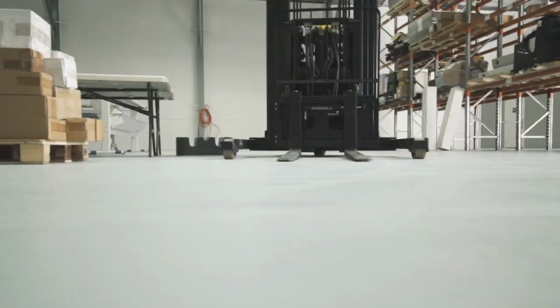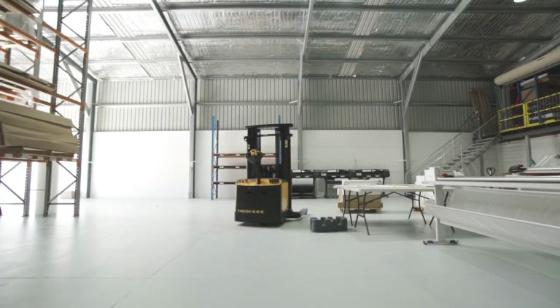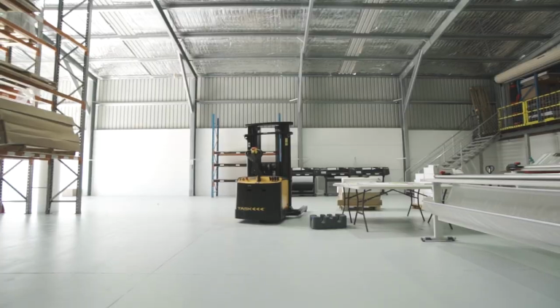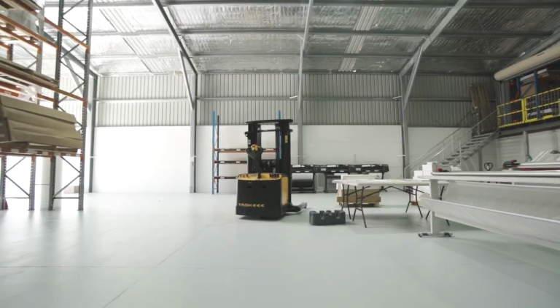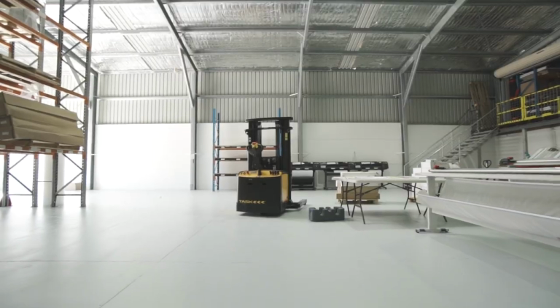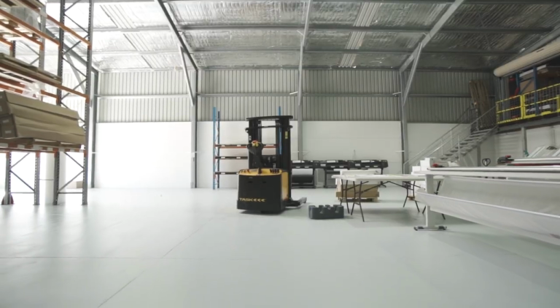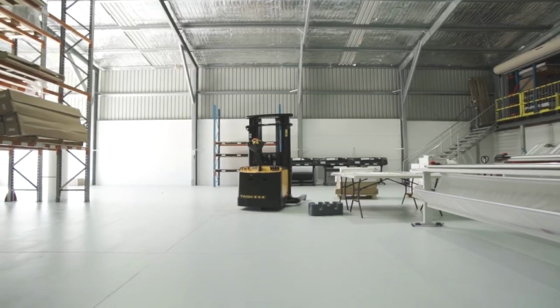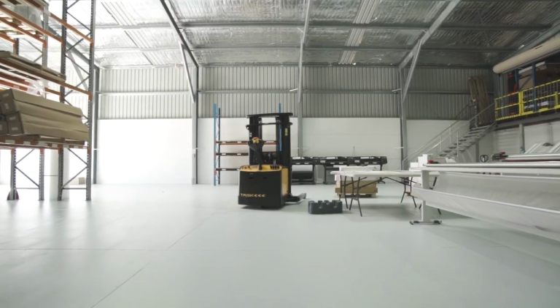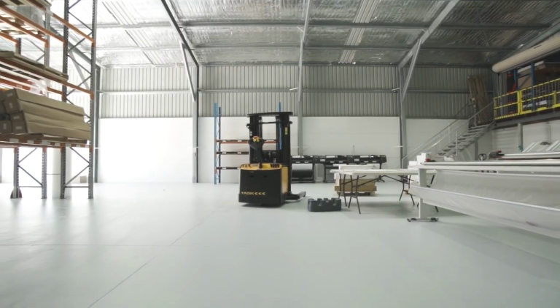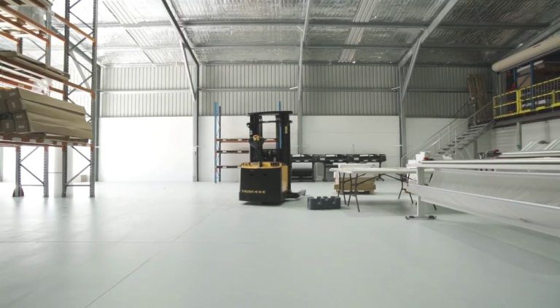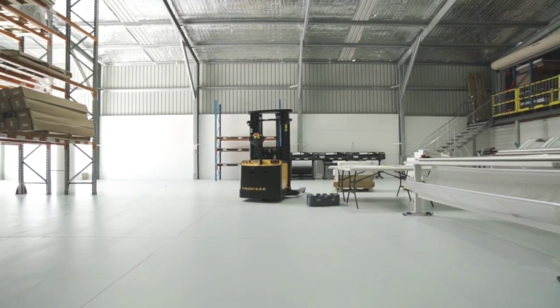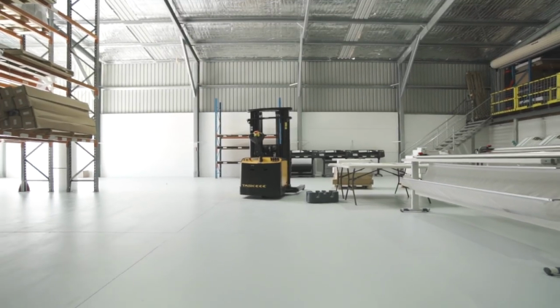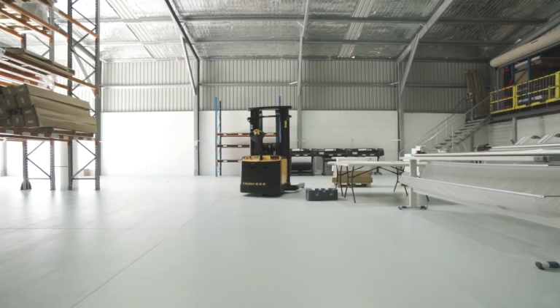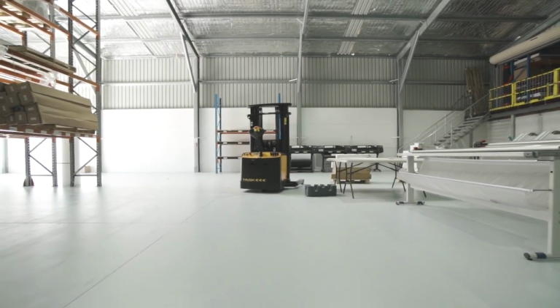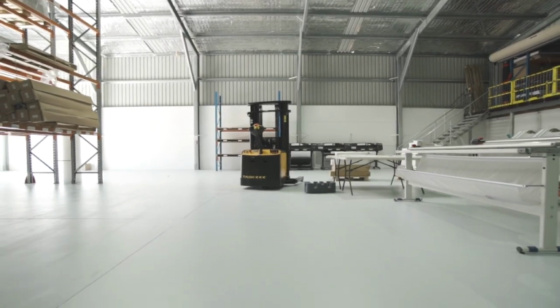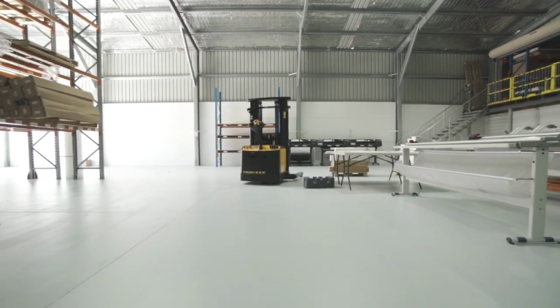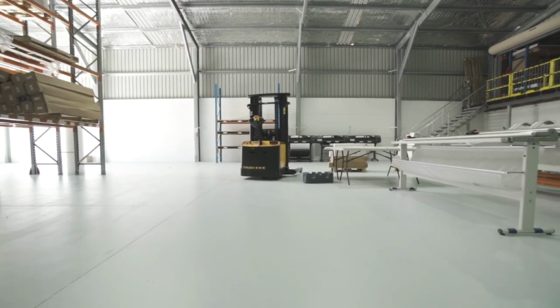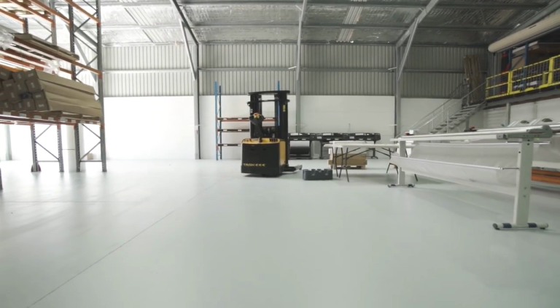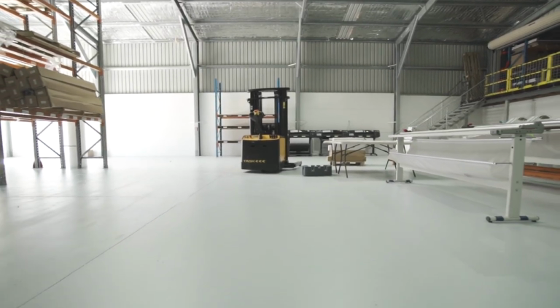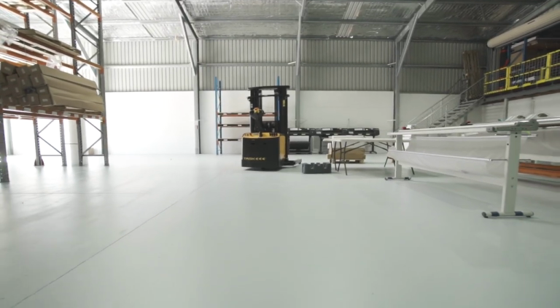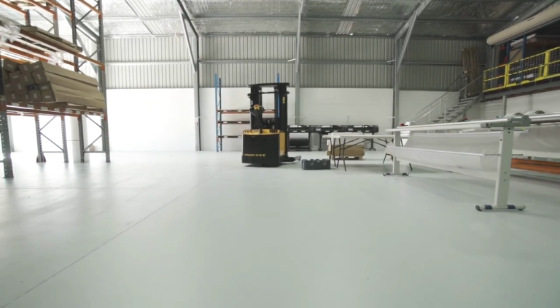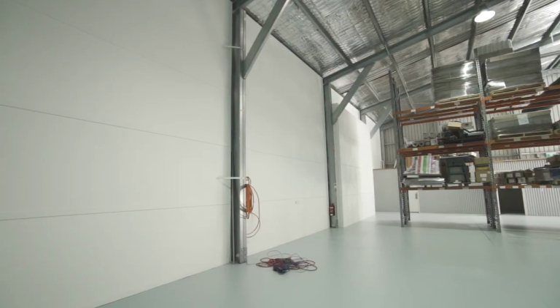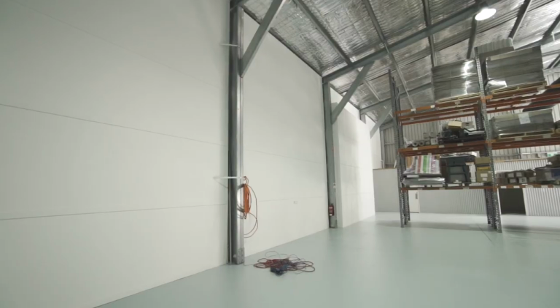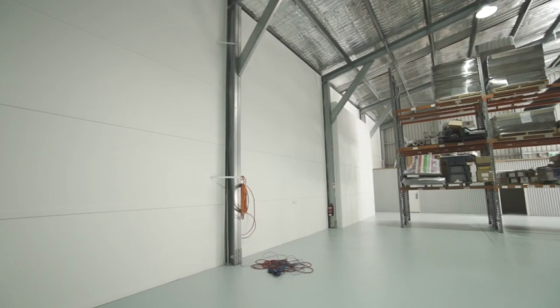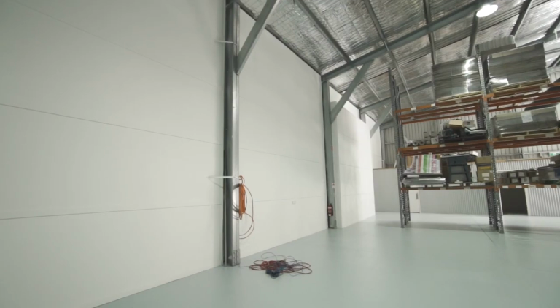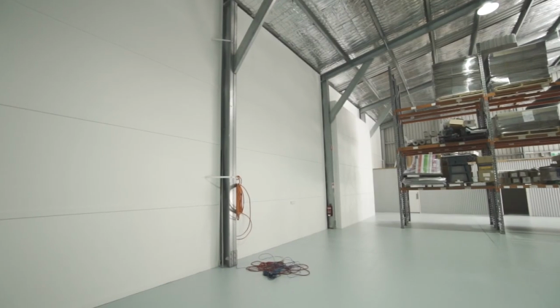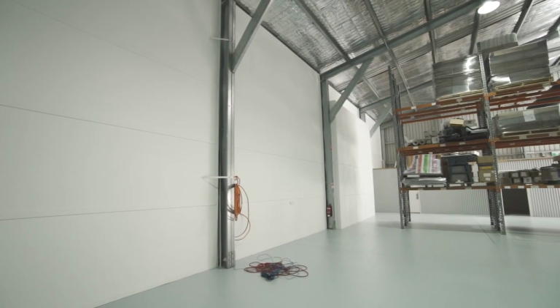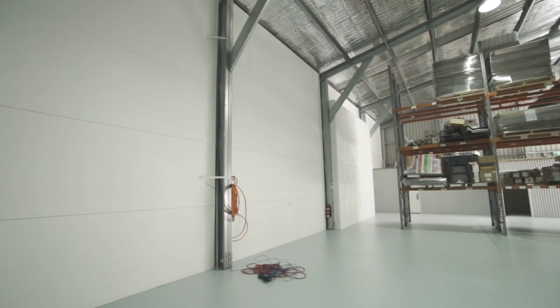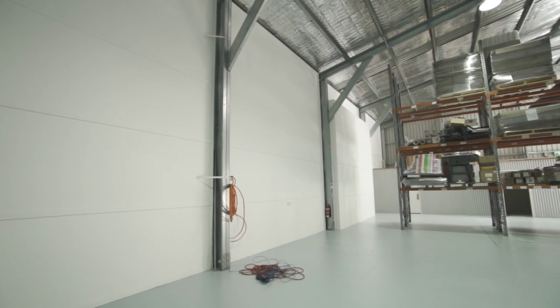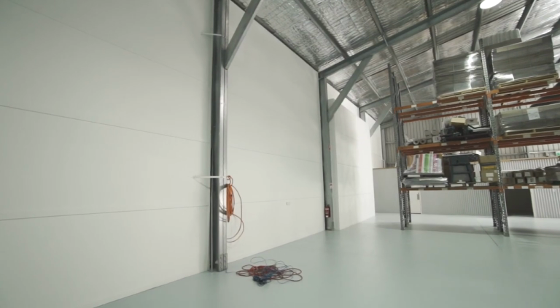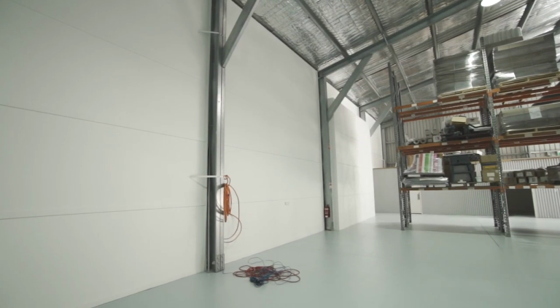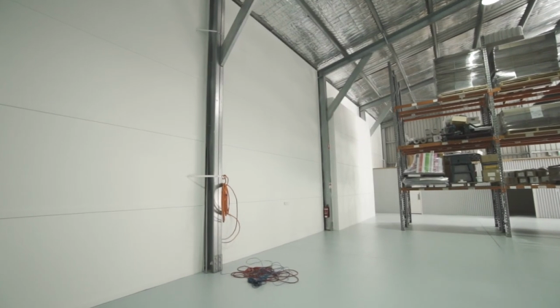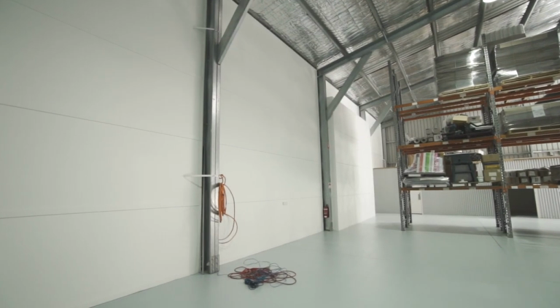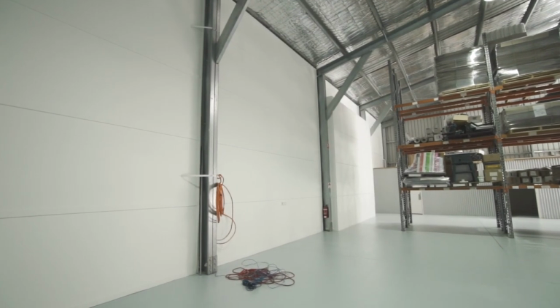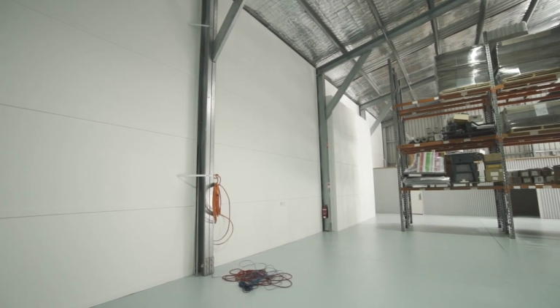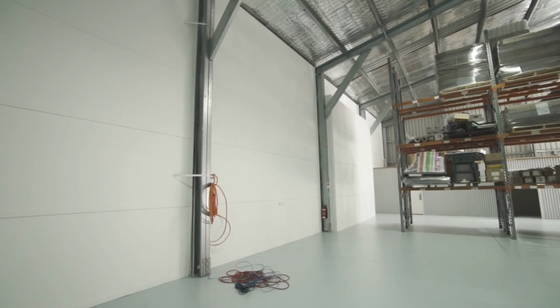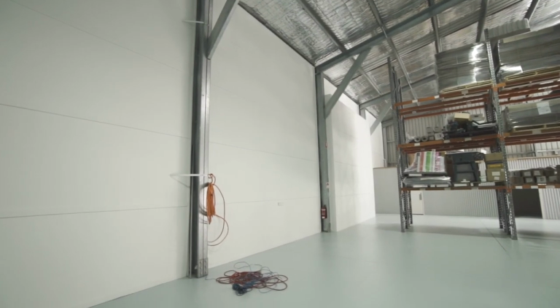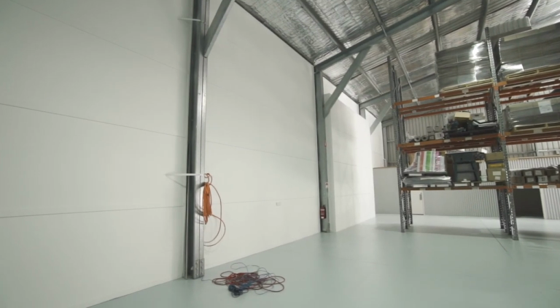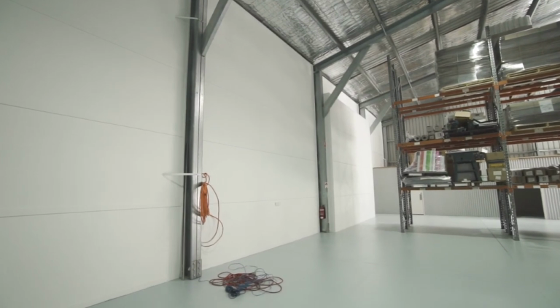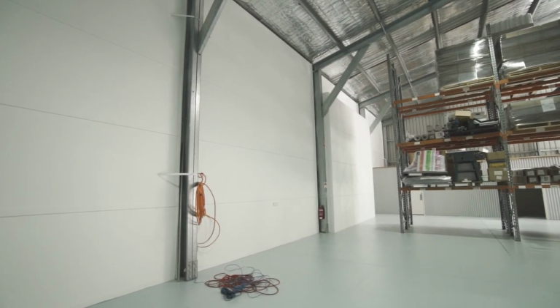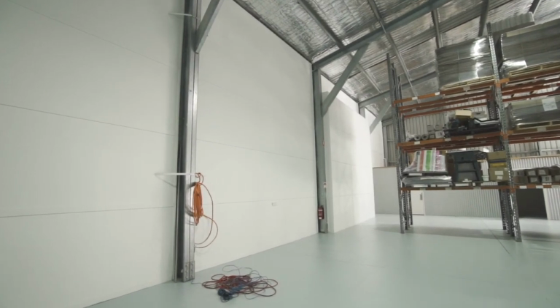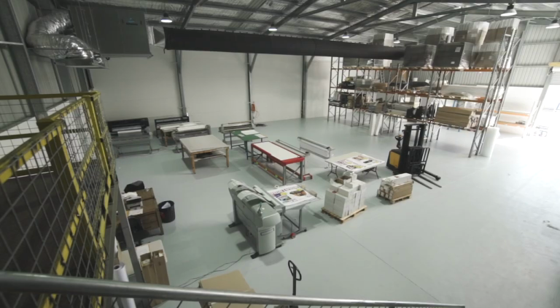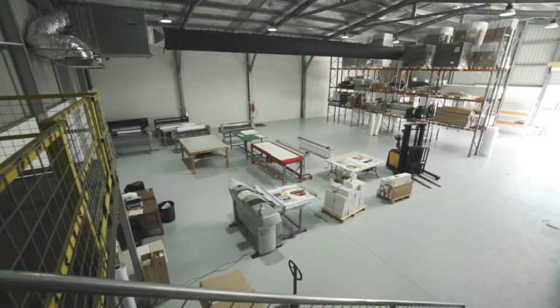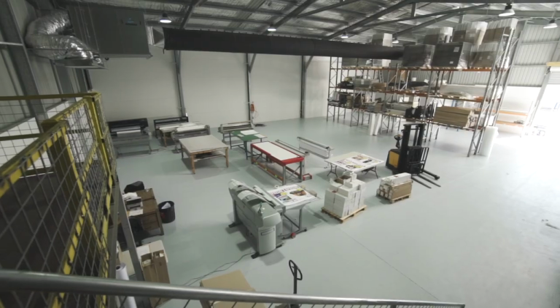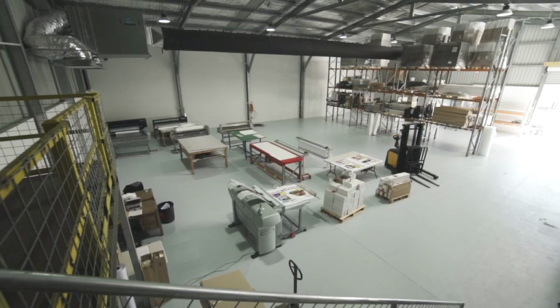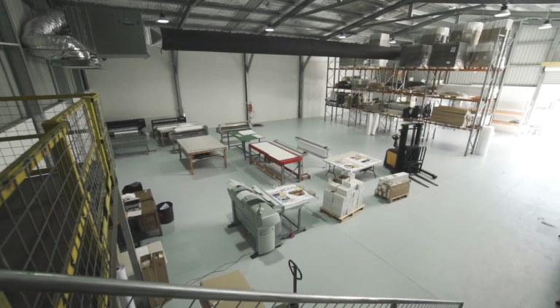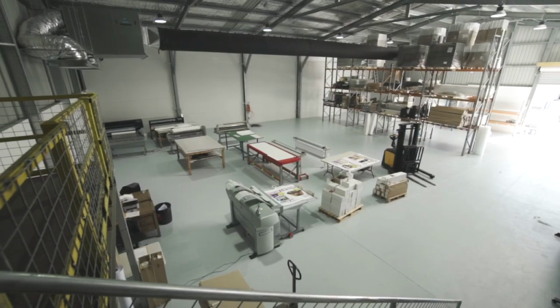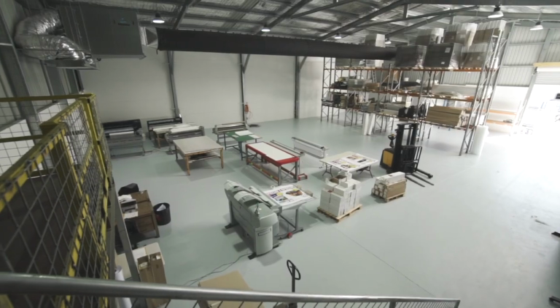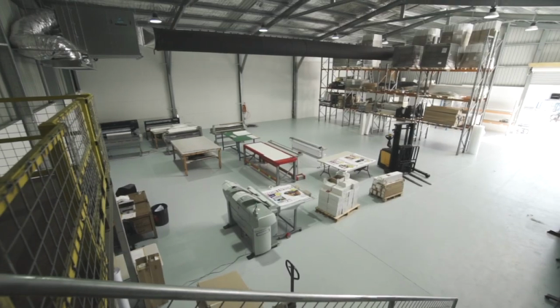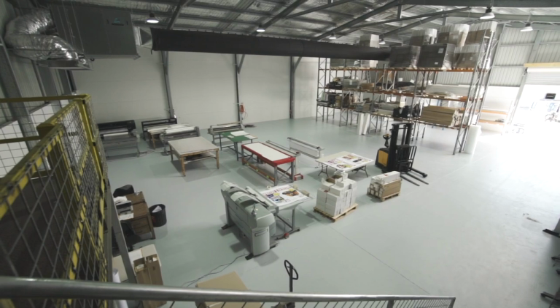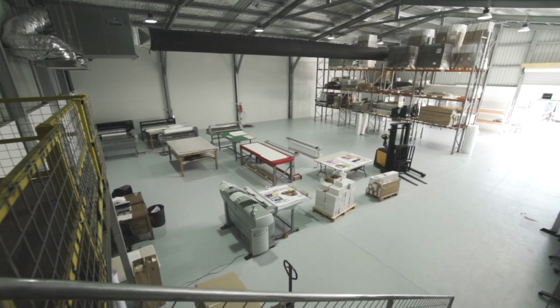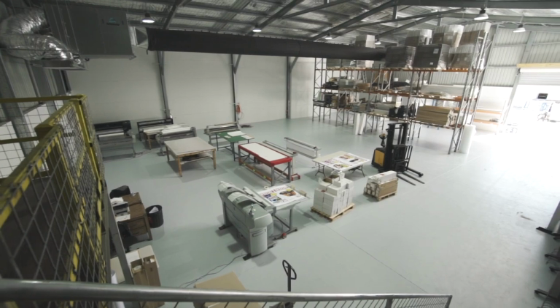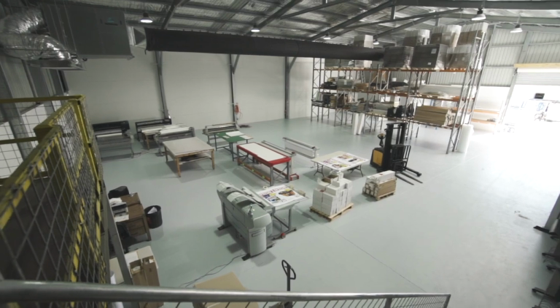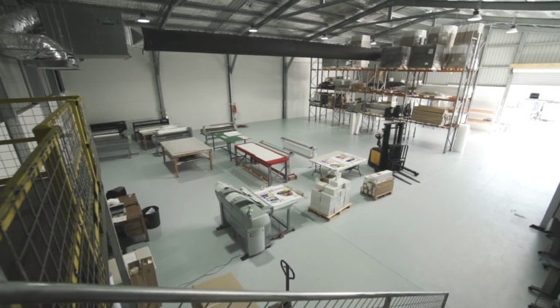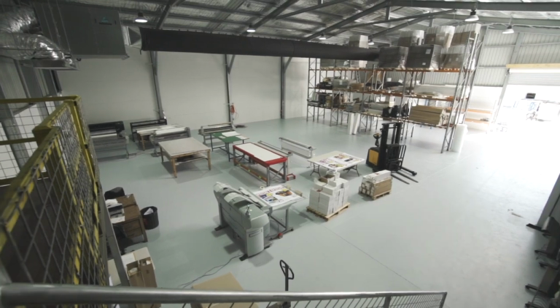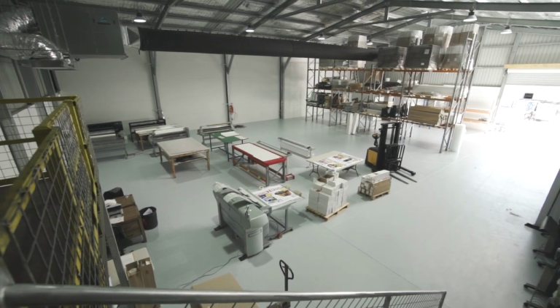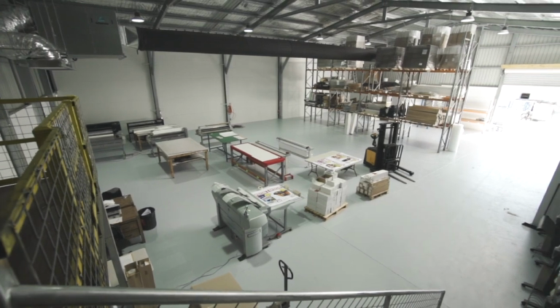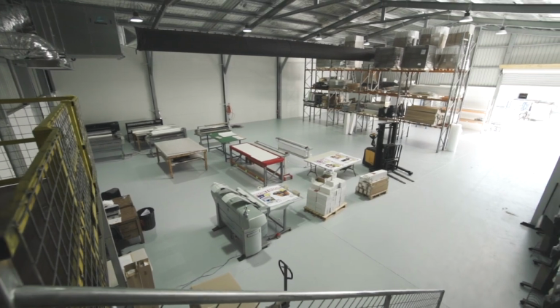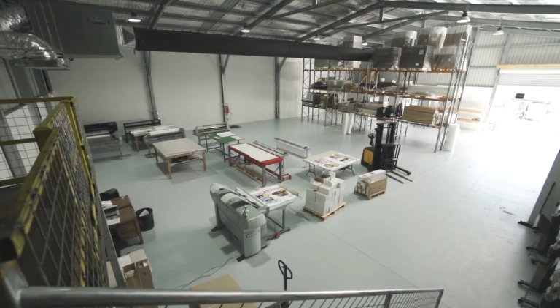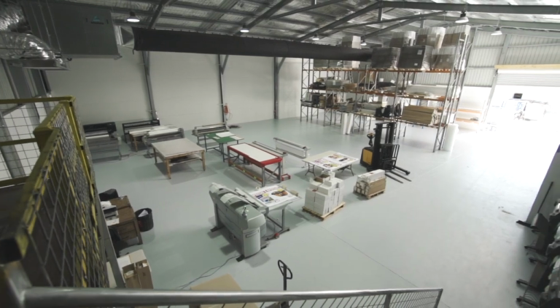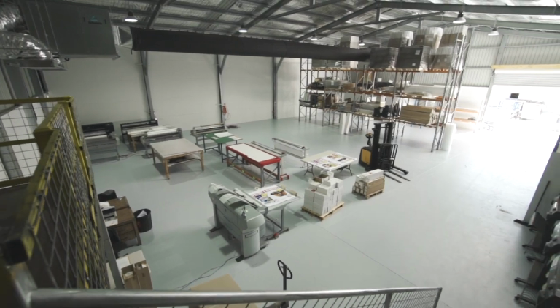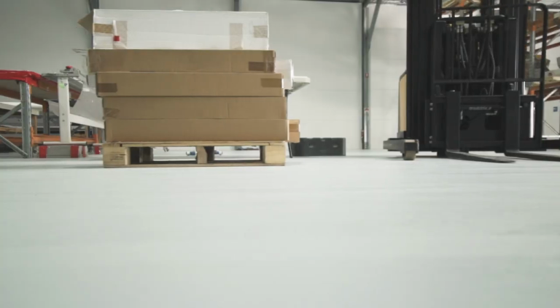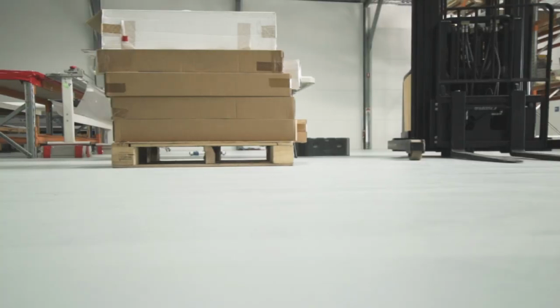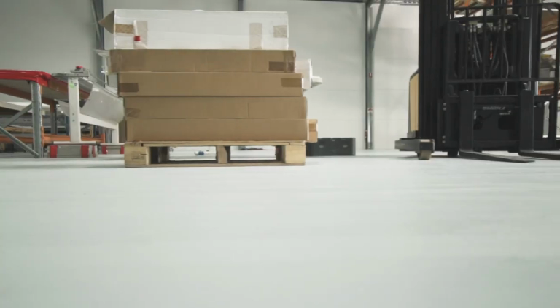At the end of it, it'll be great flooring for the client to be able to drive on — forklifts, trolley jacks — and no problems whatsoever.